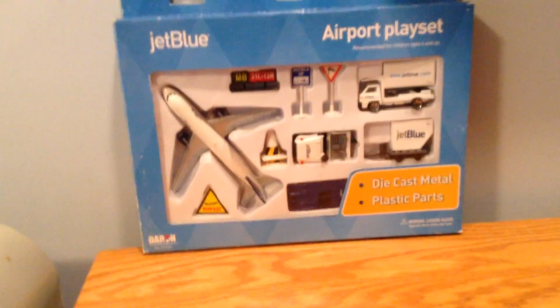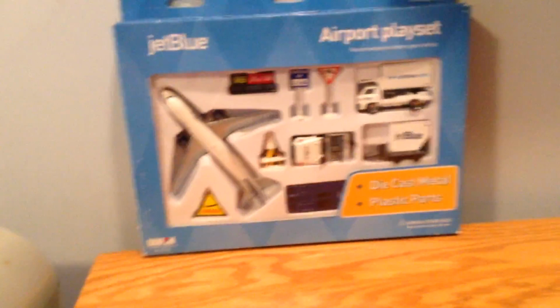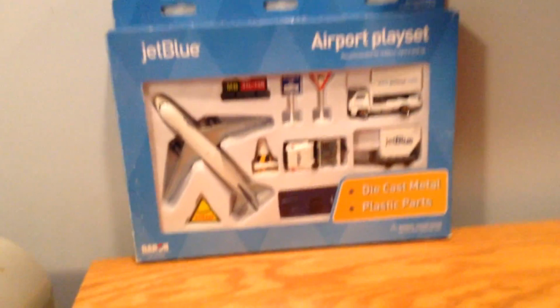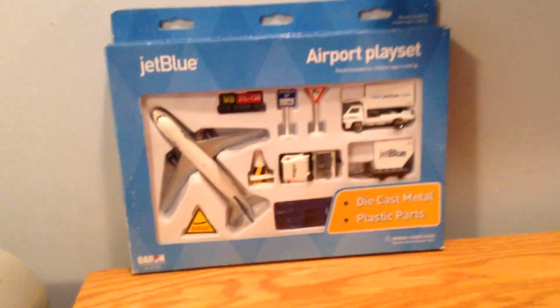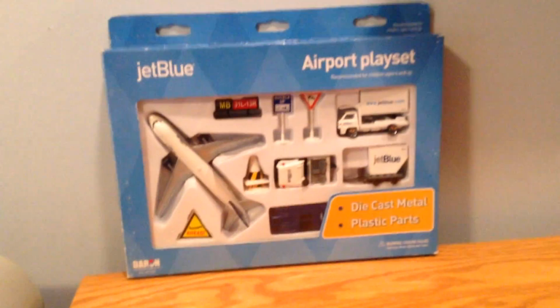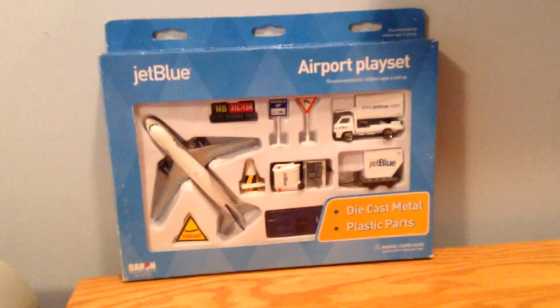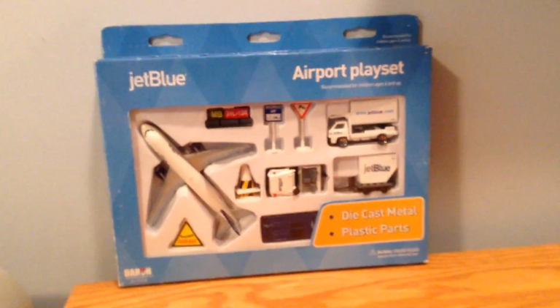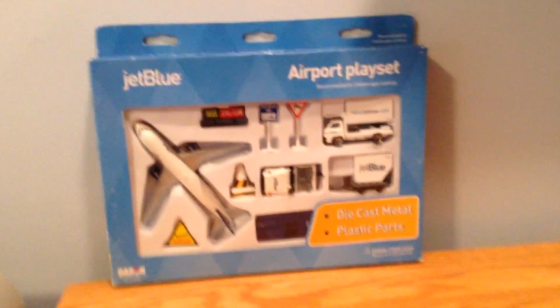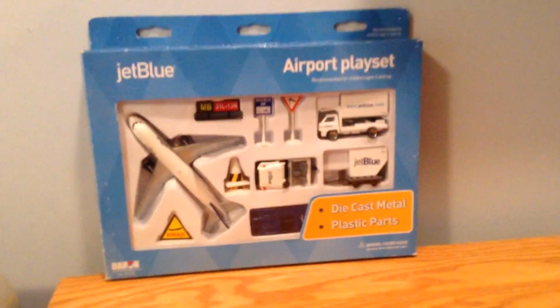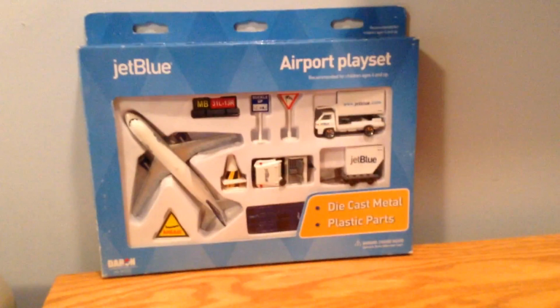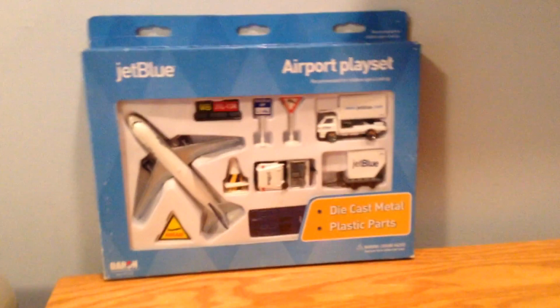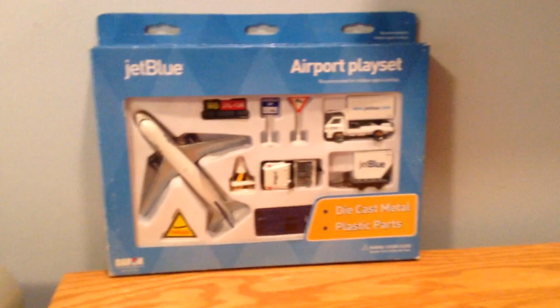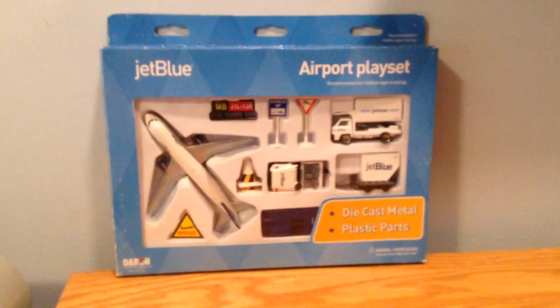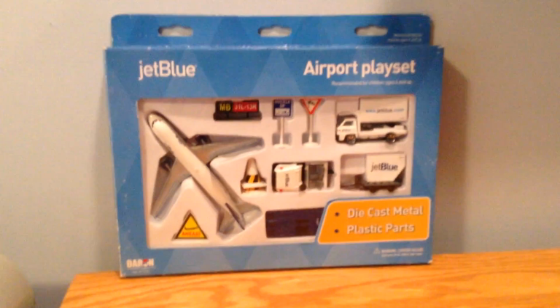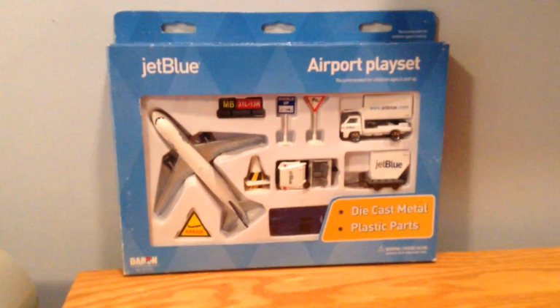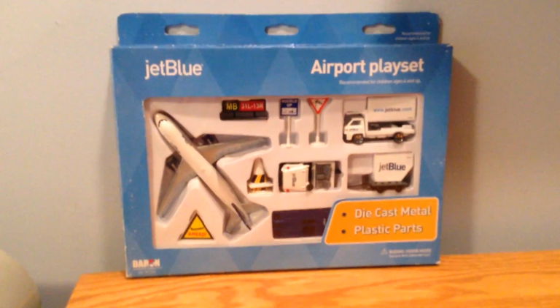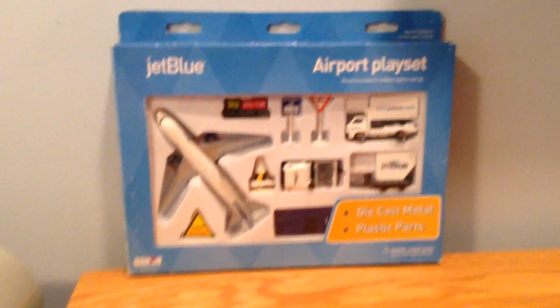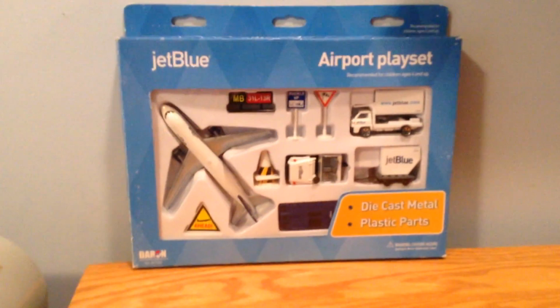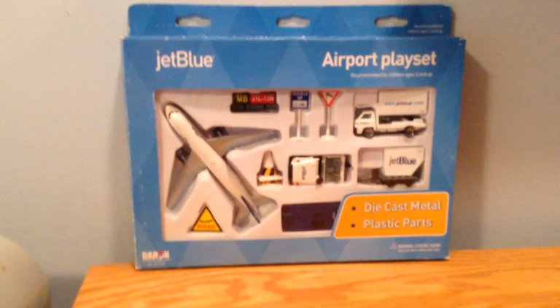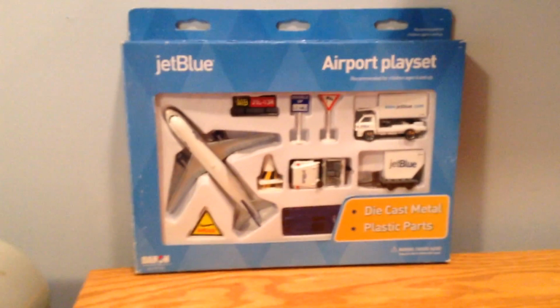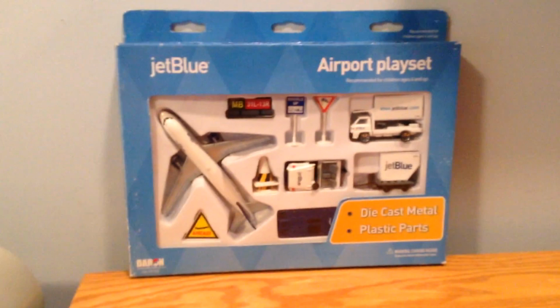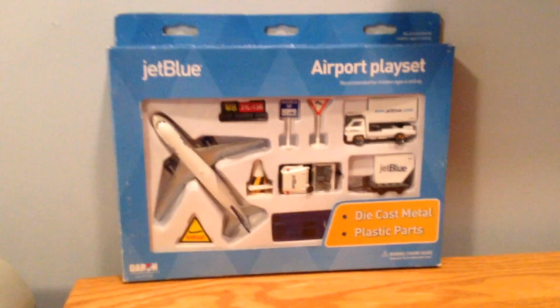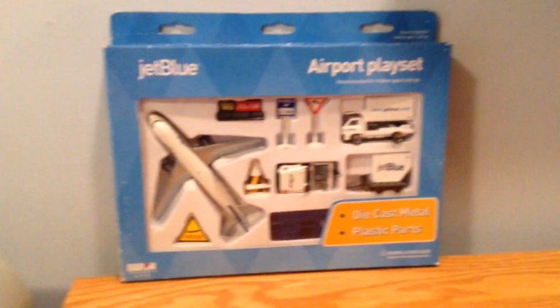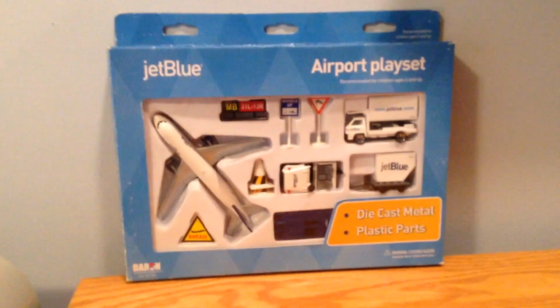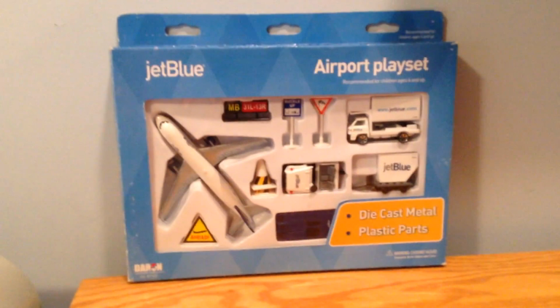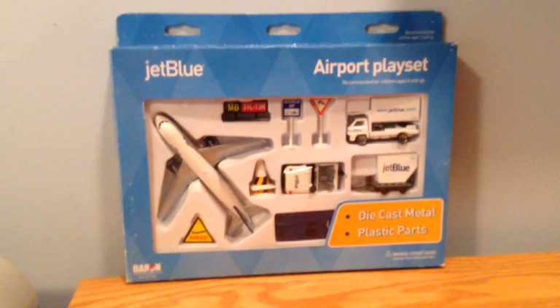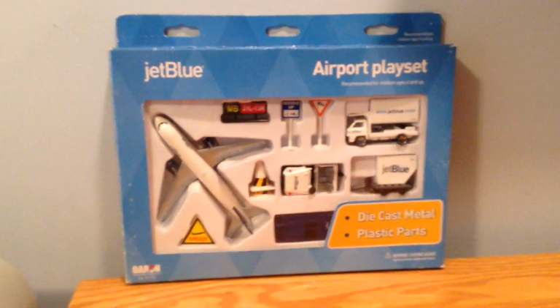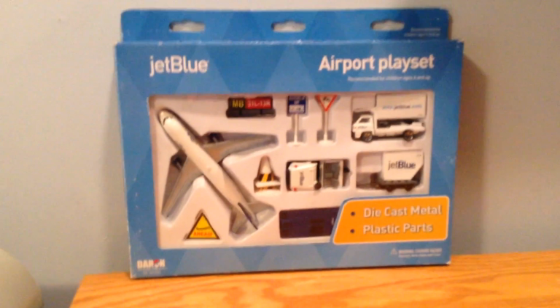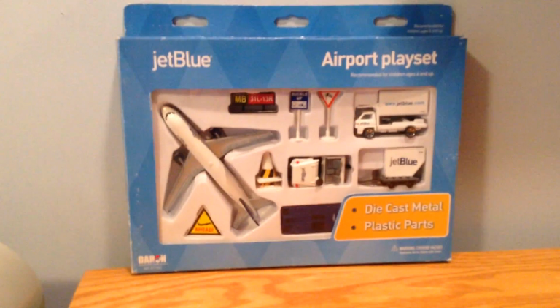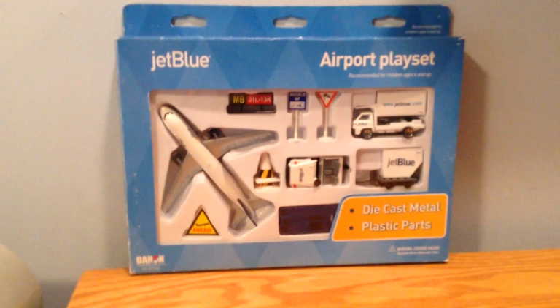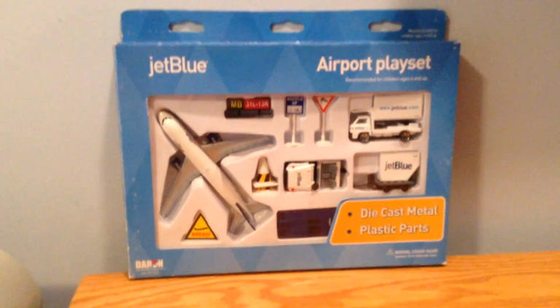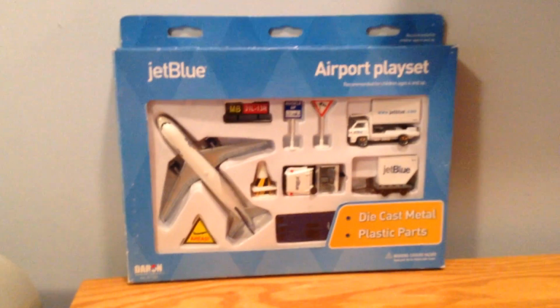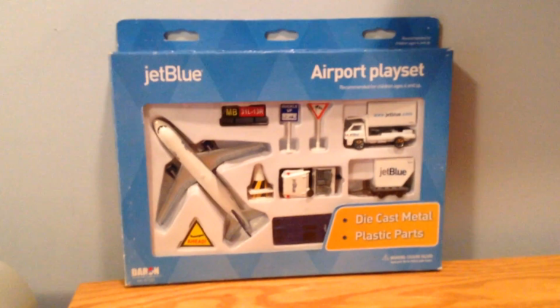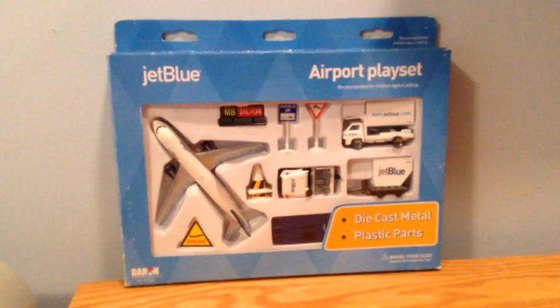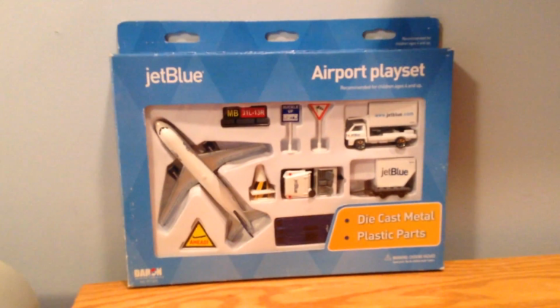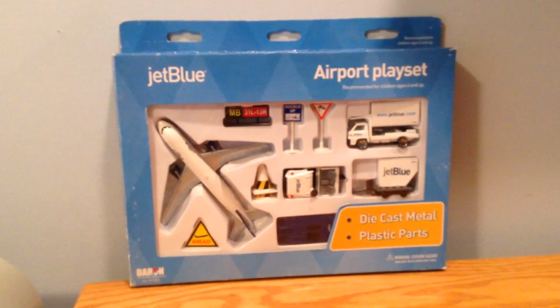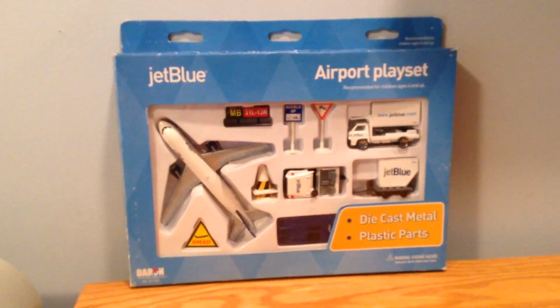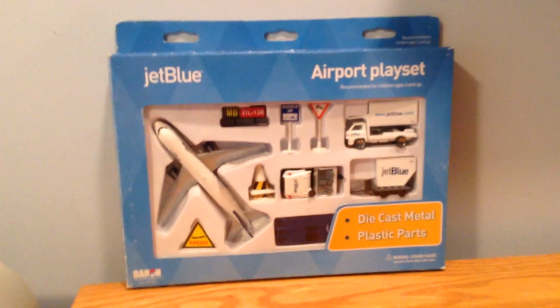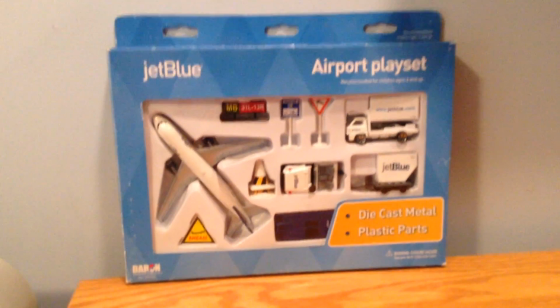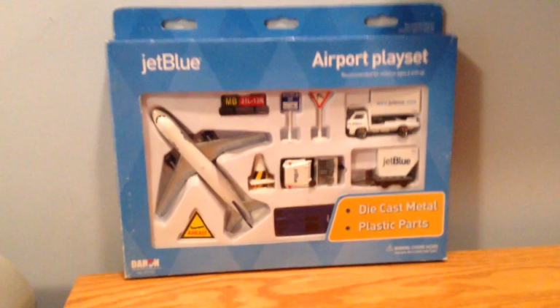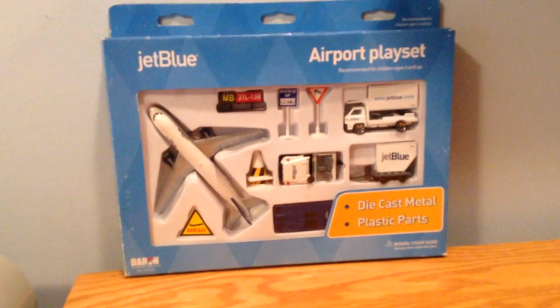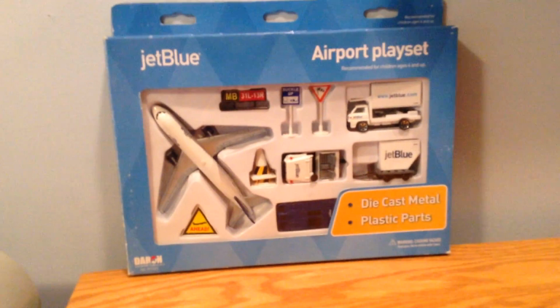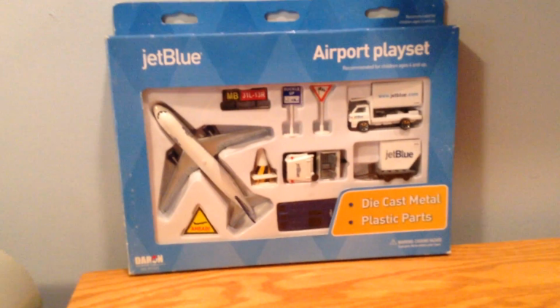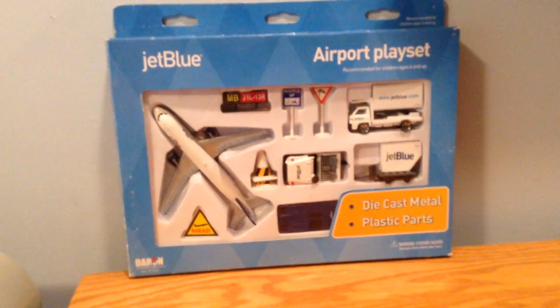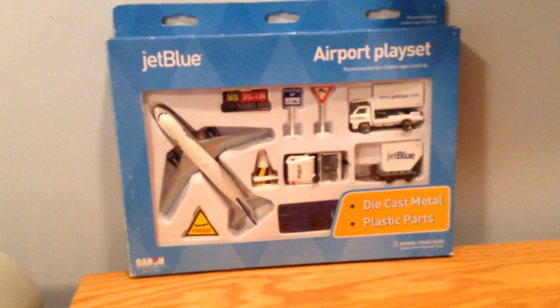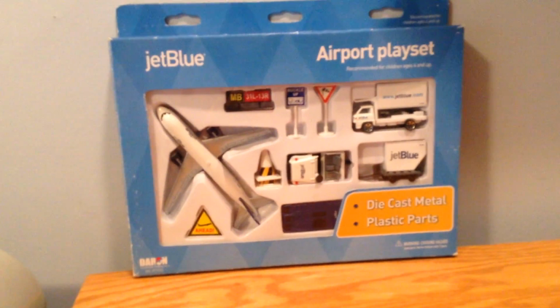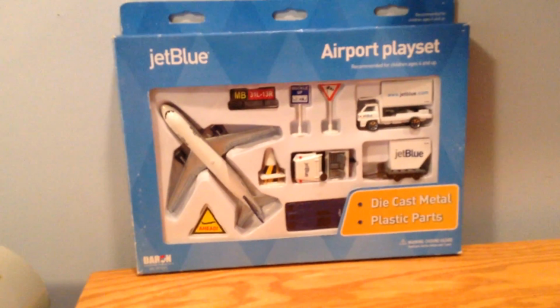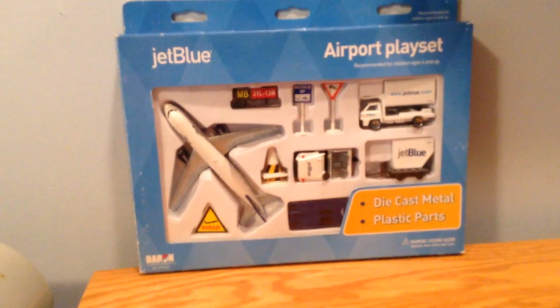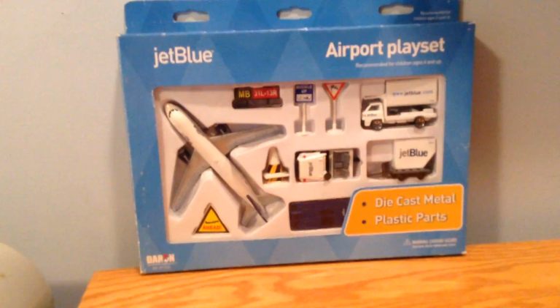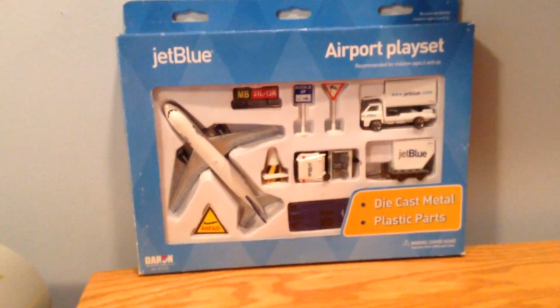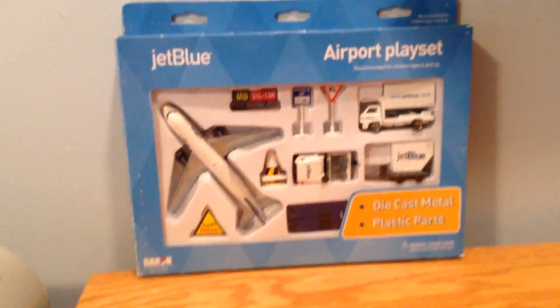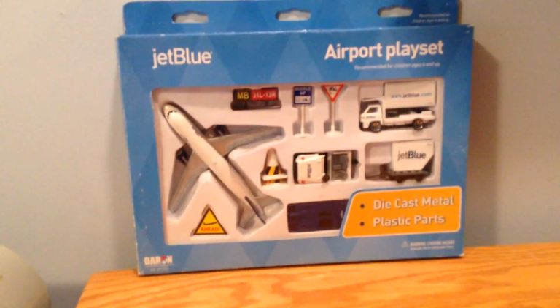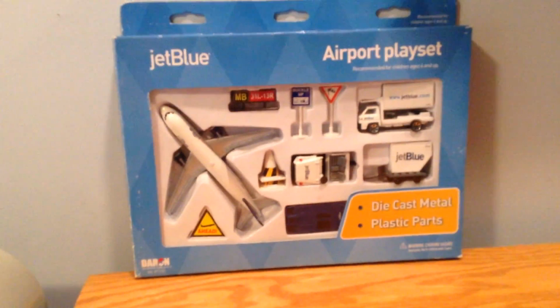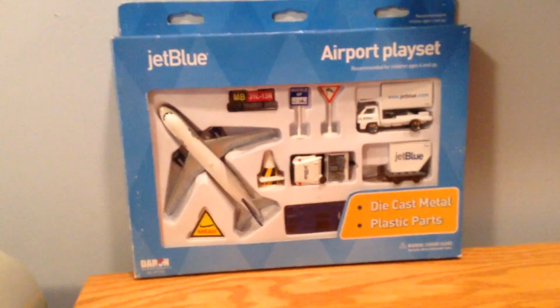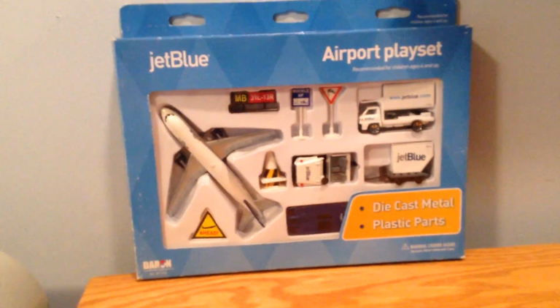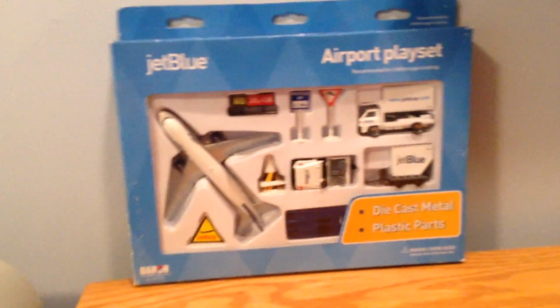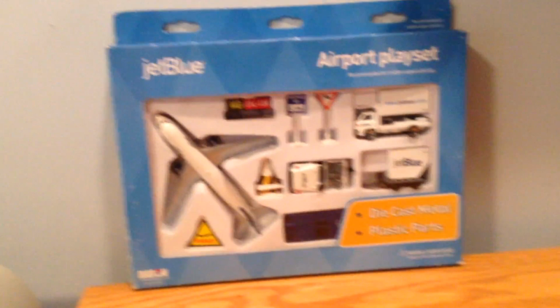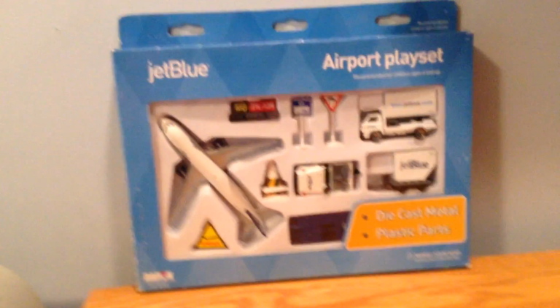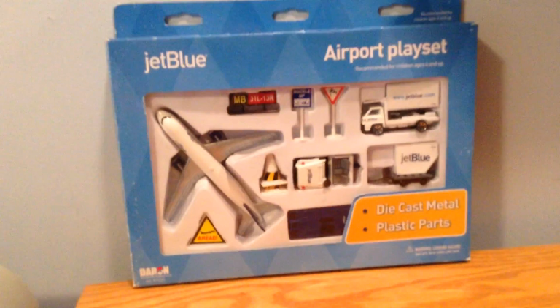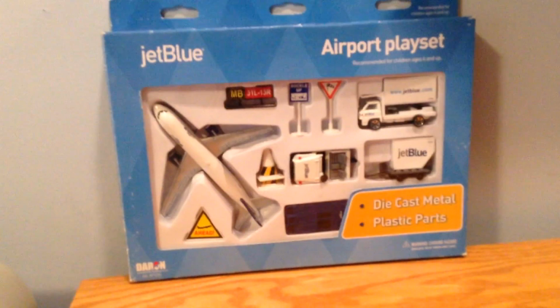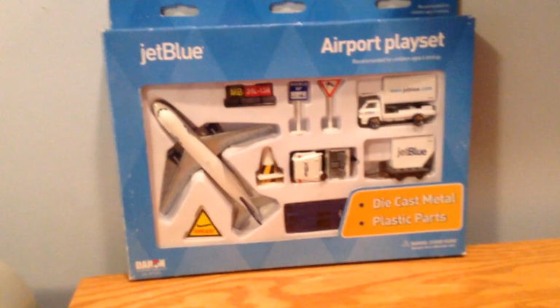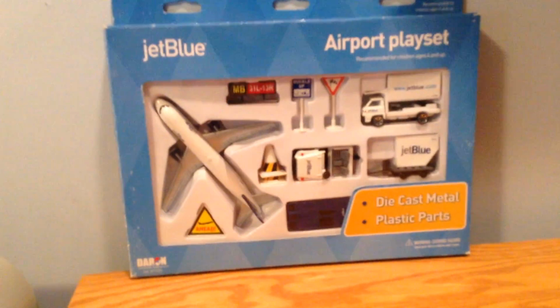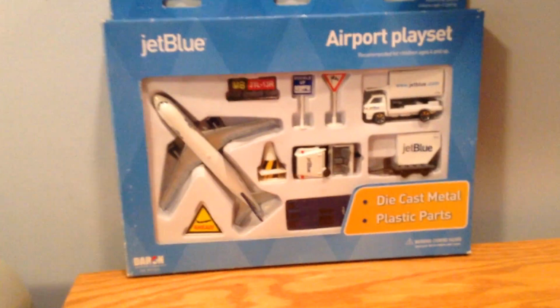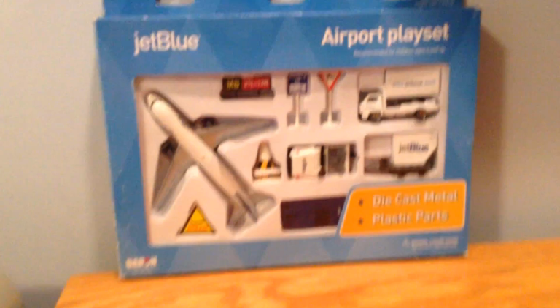Hey YouTube, Southwest 252 here with another video. This time let's look at the JetBlue Airways Airport Play Set.